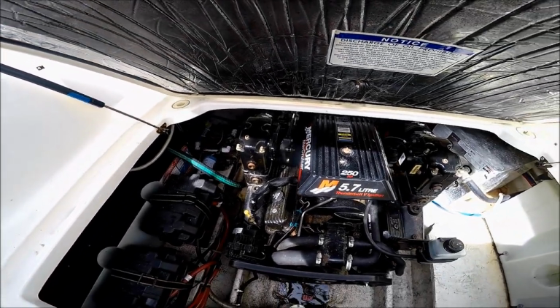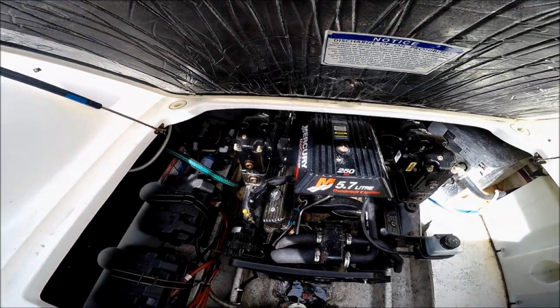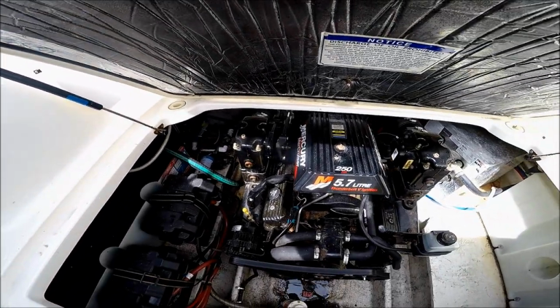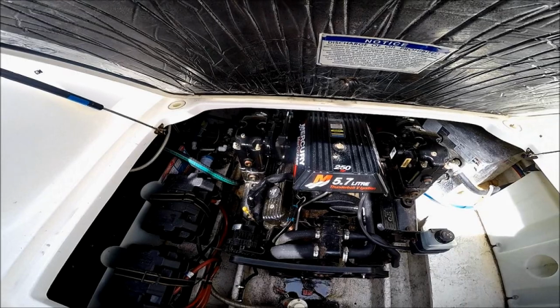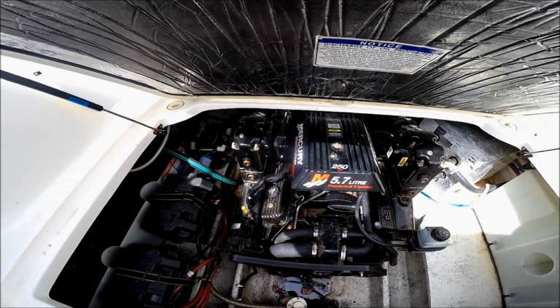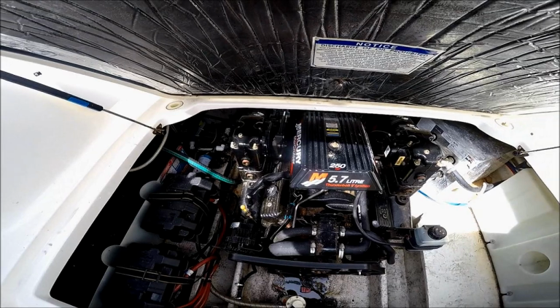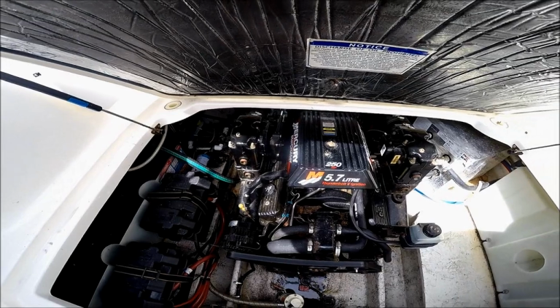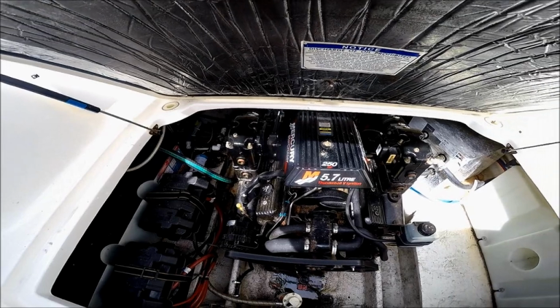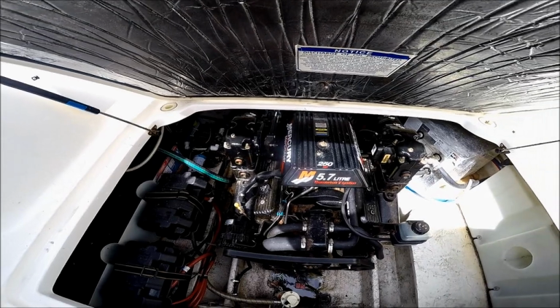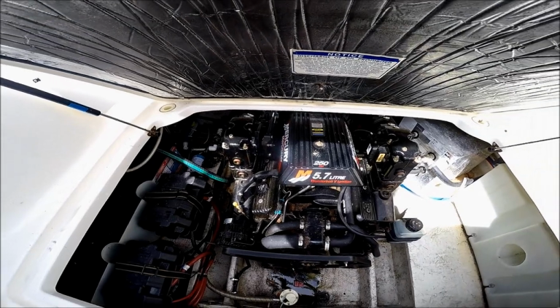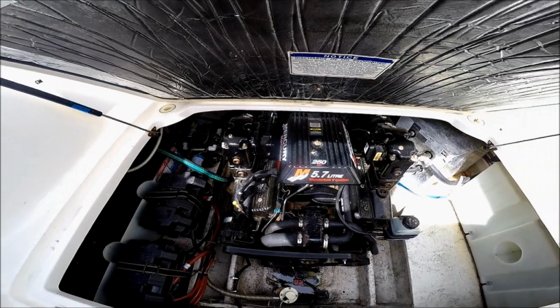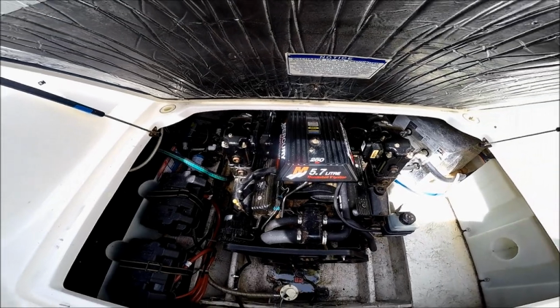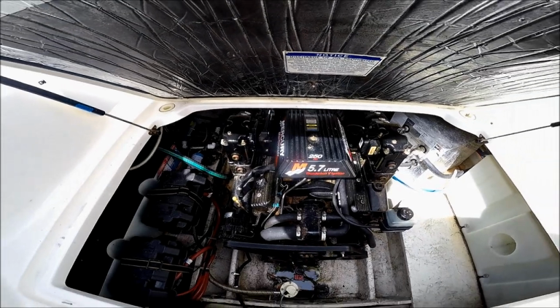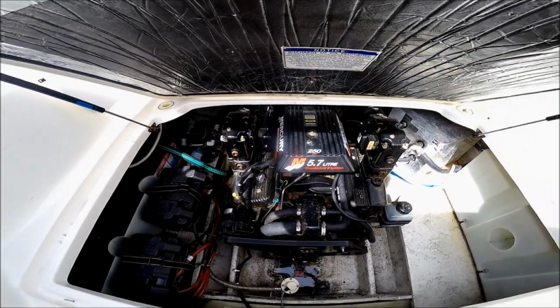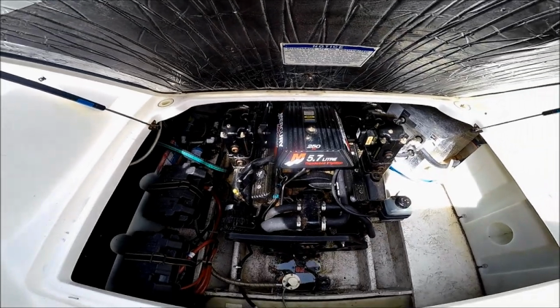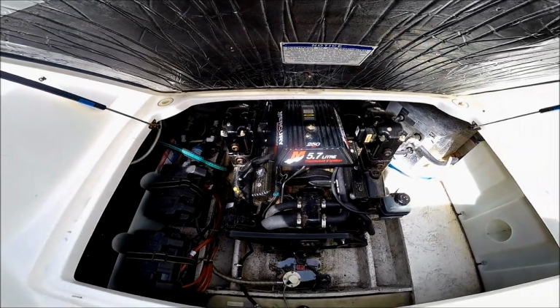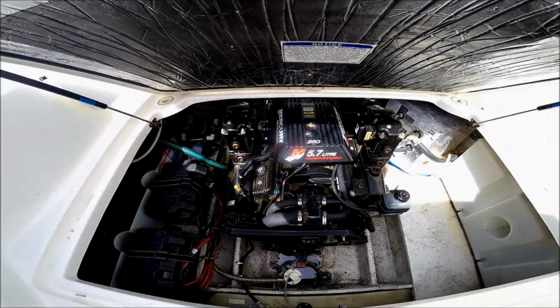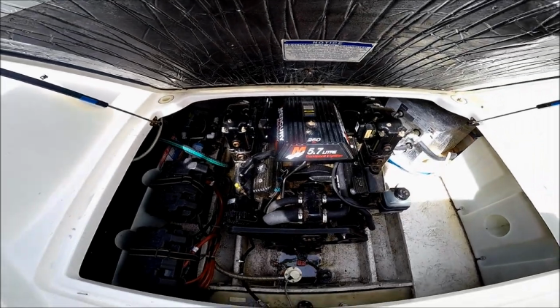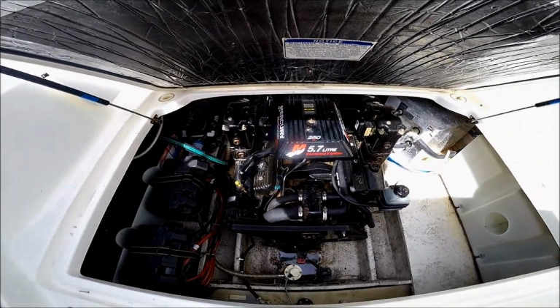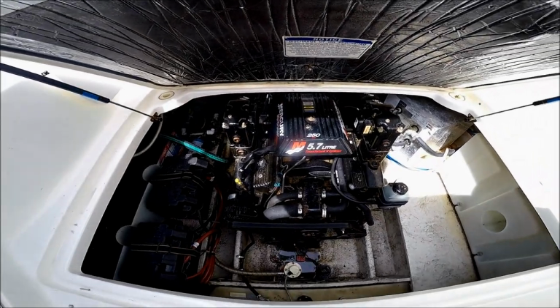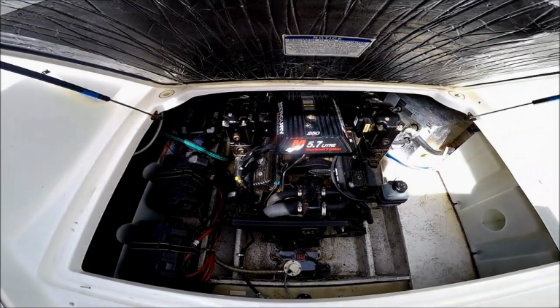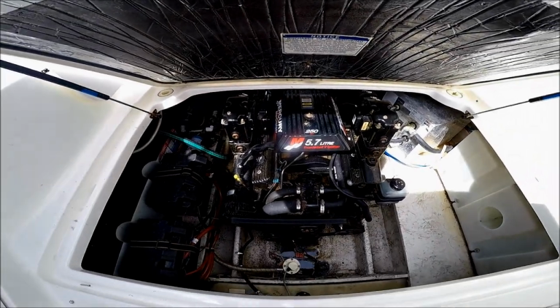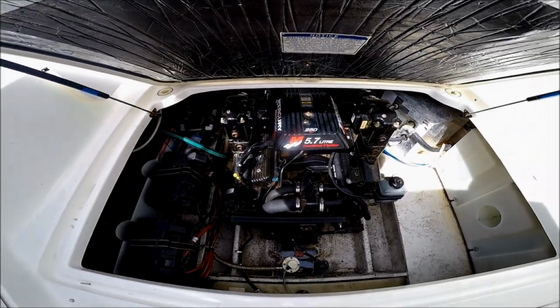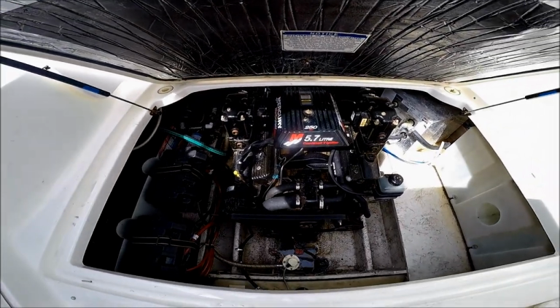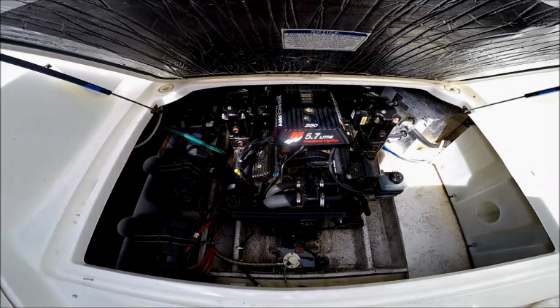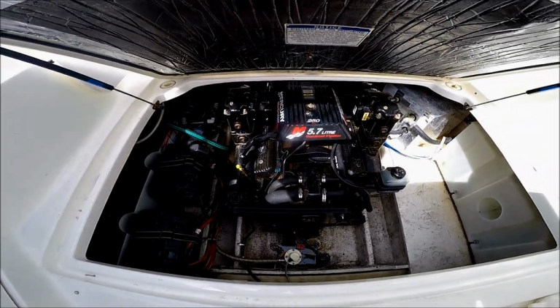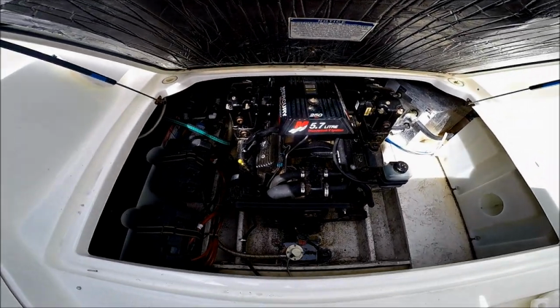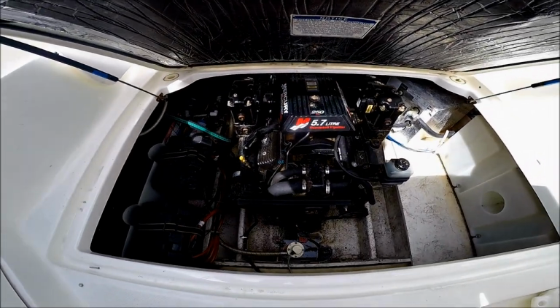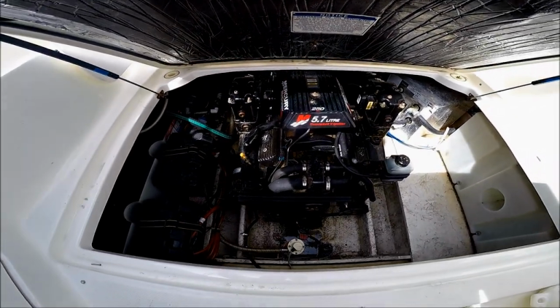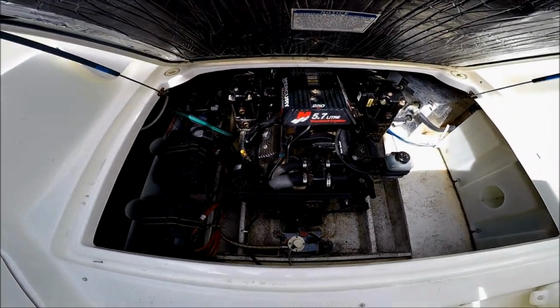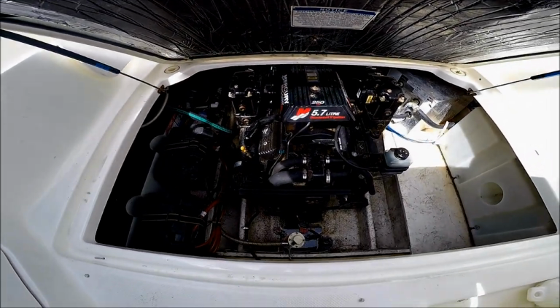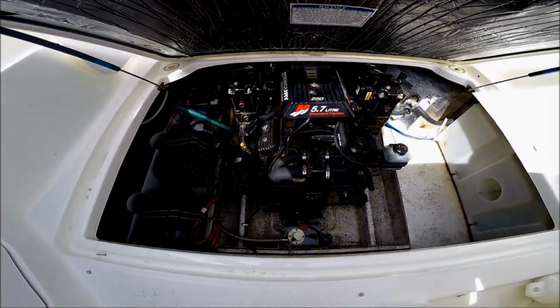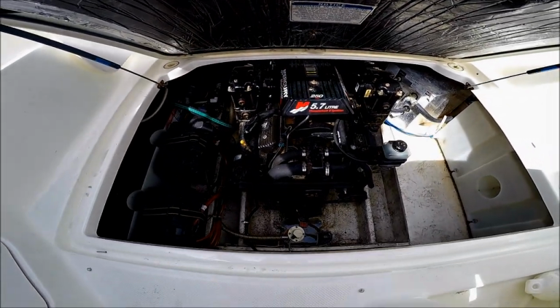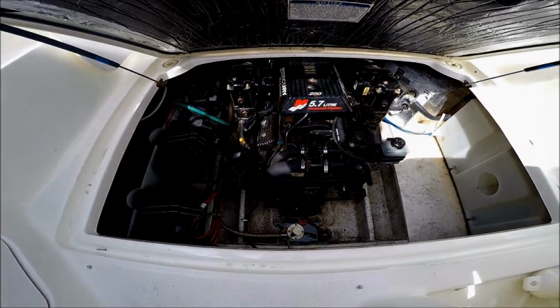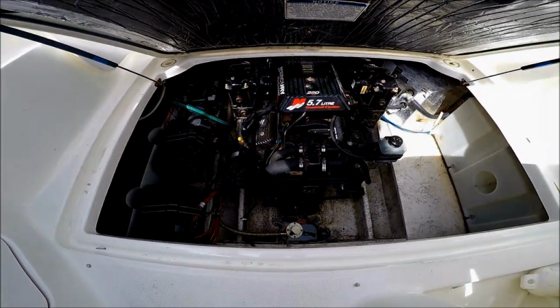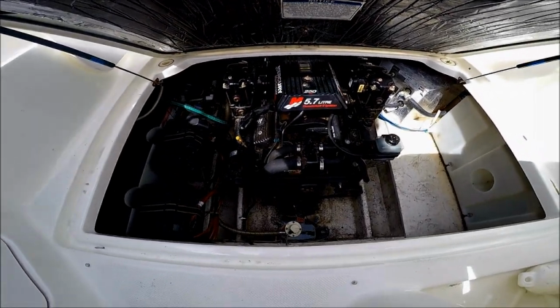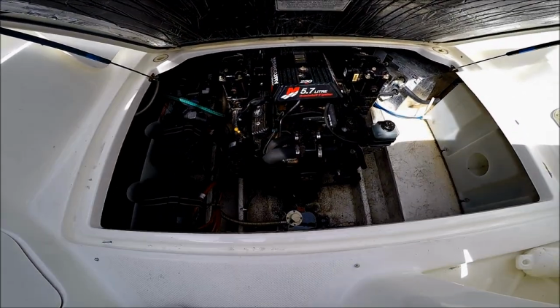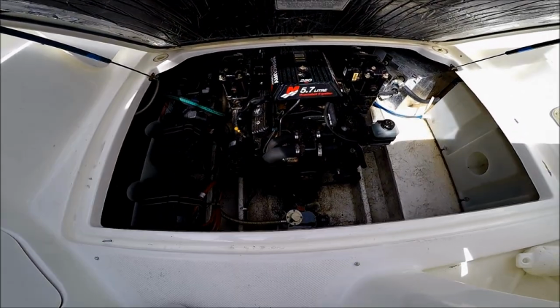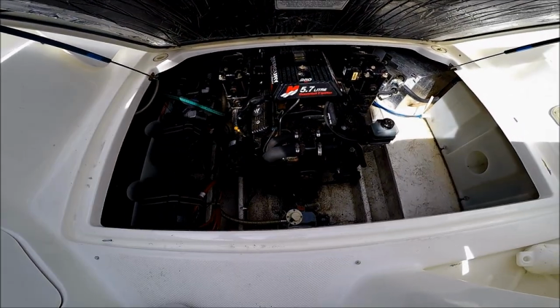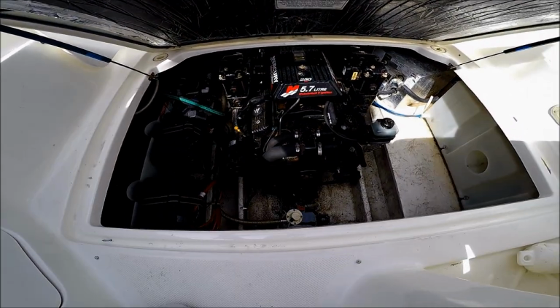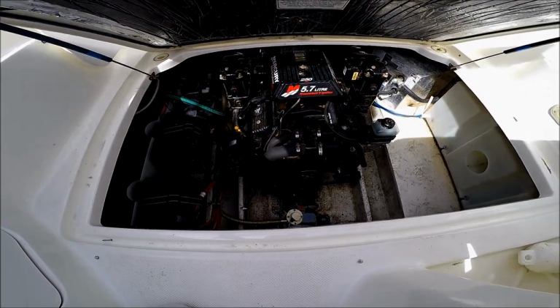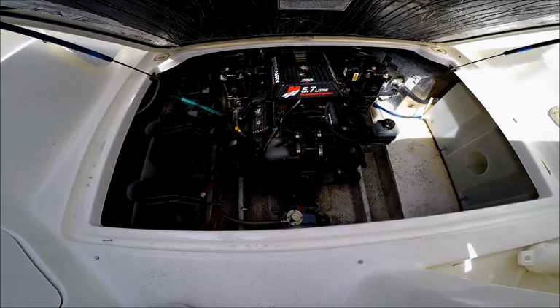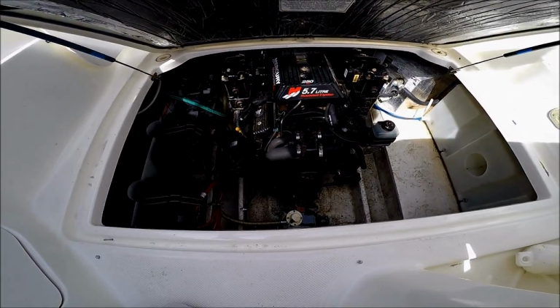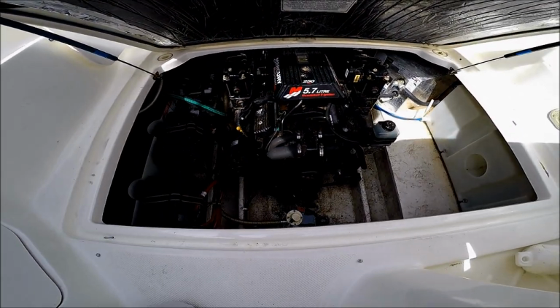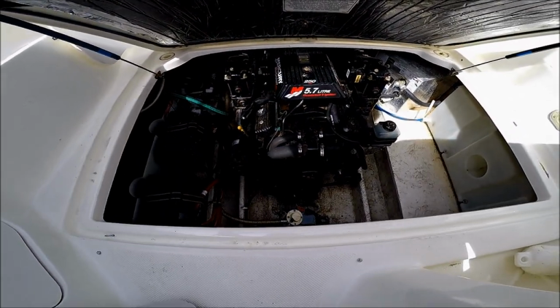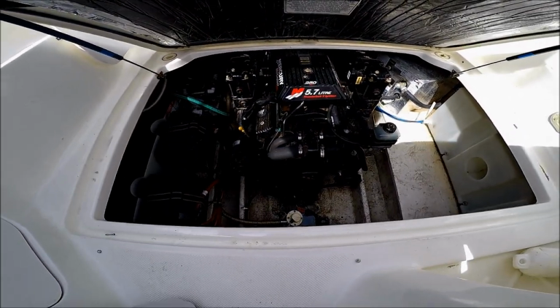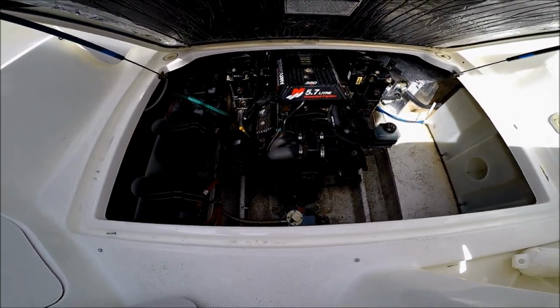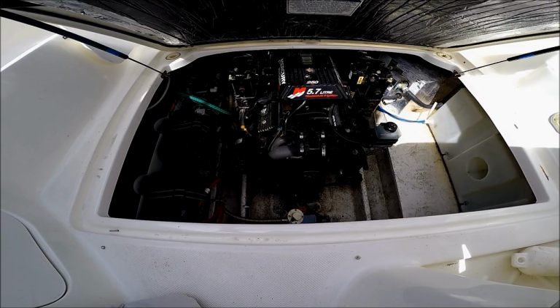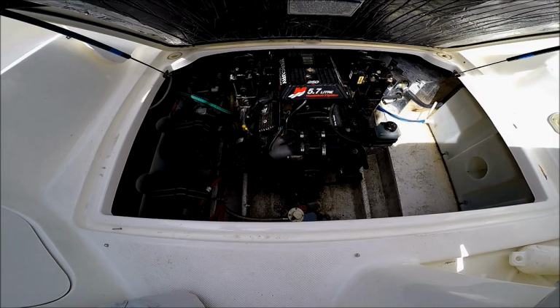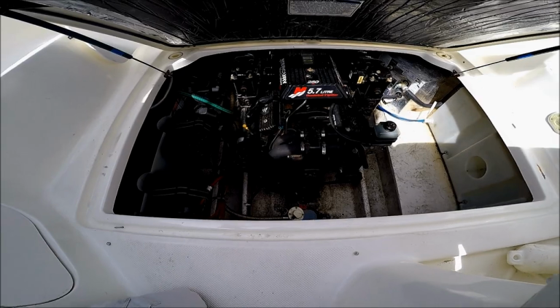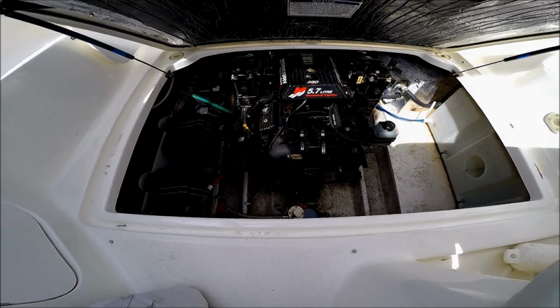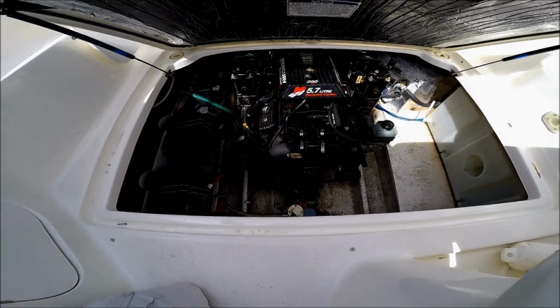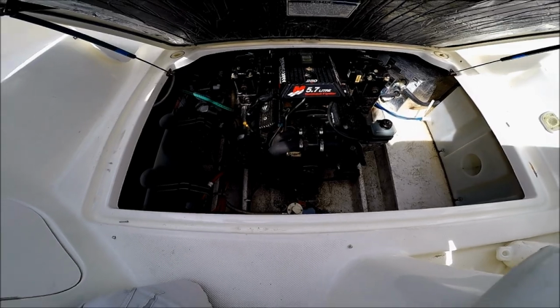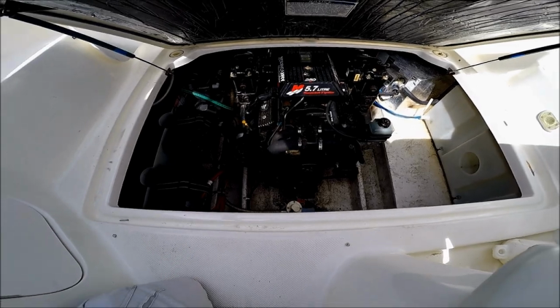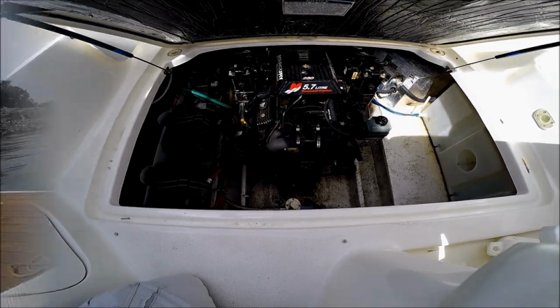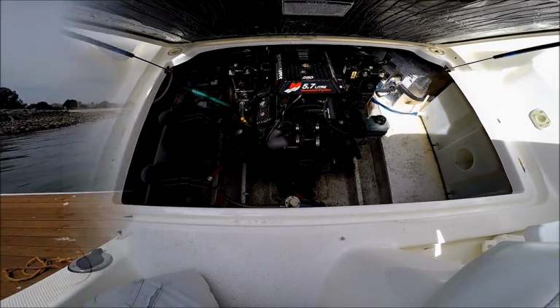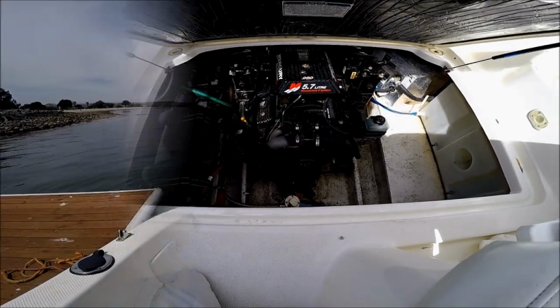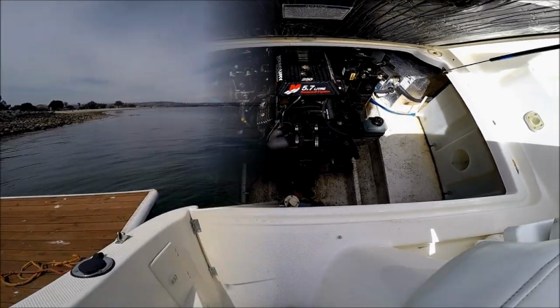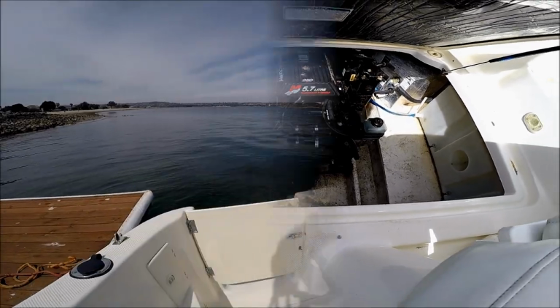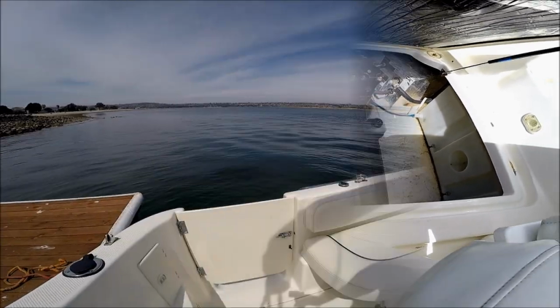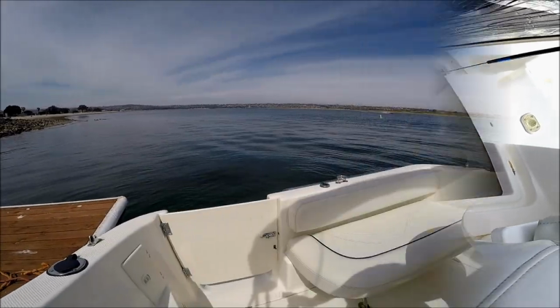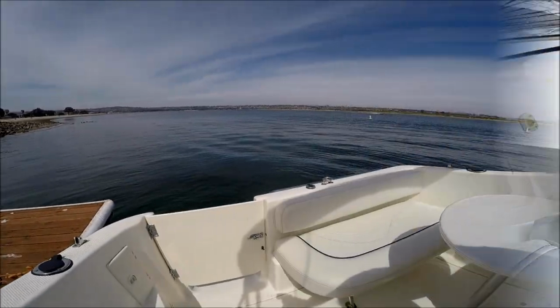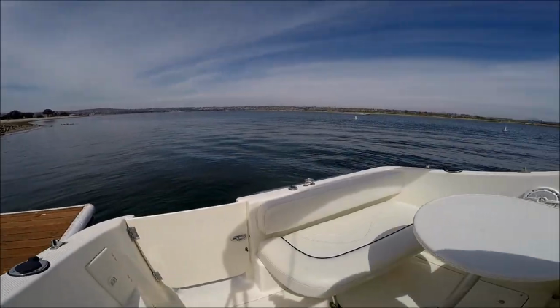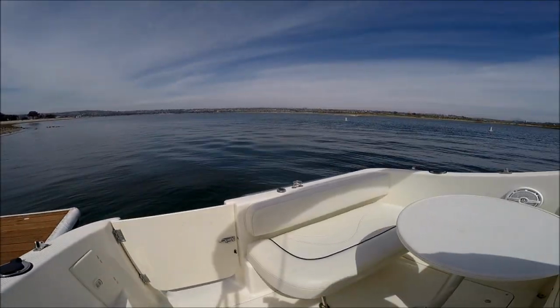The next owner of this boat should enjoy maintenance-free boating and have lots of family fun. Let's go inside.